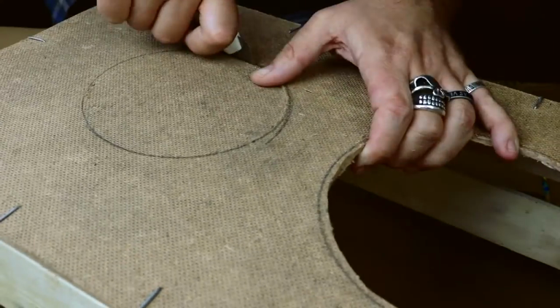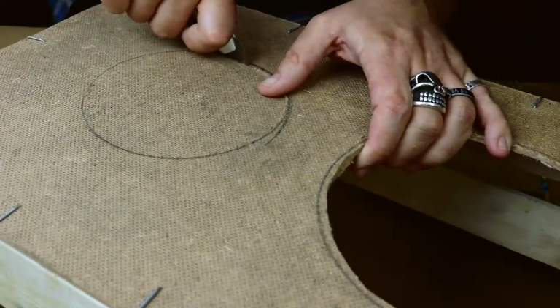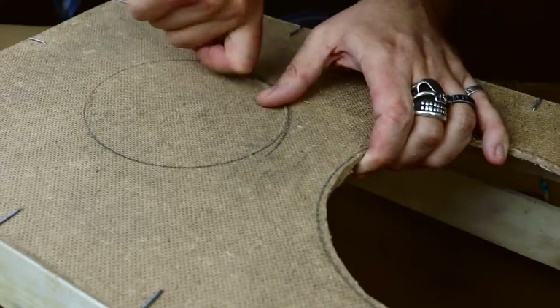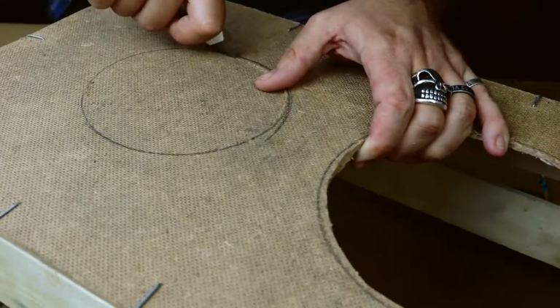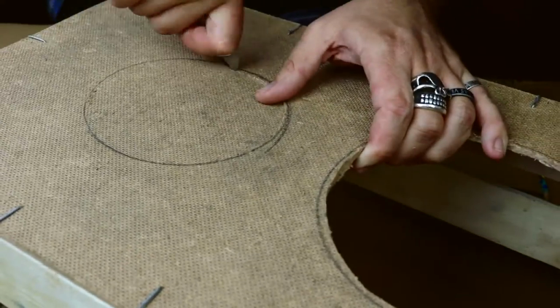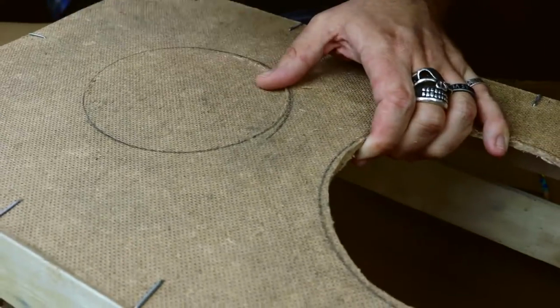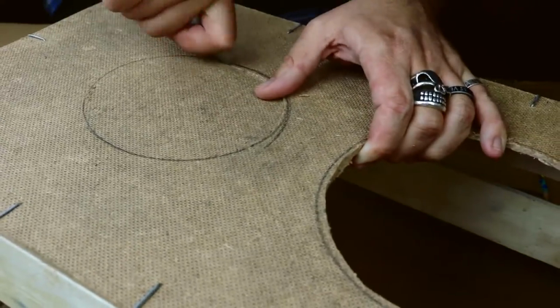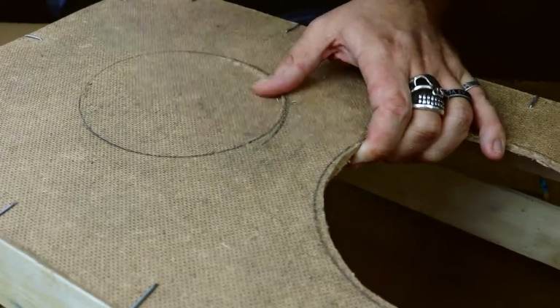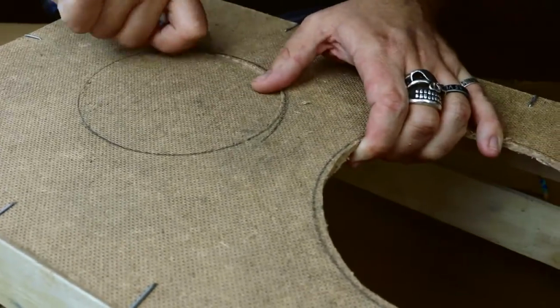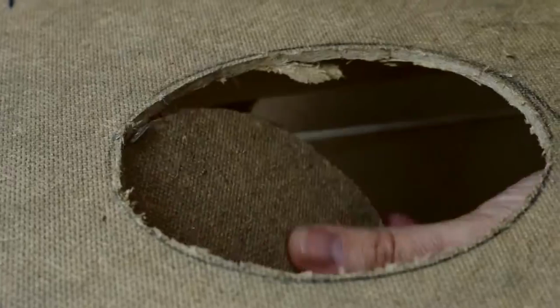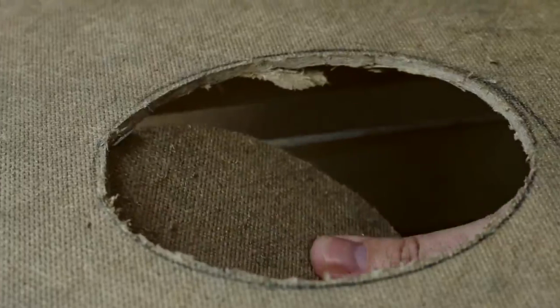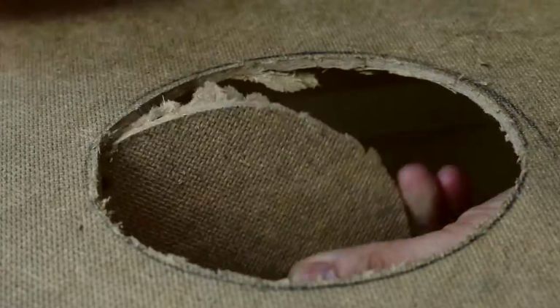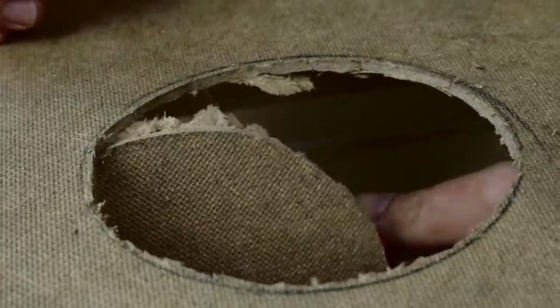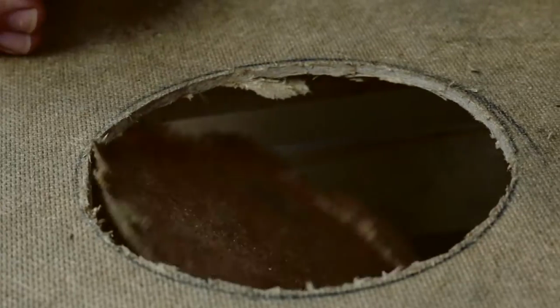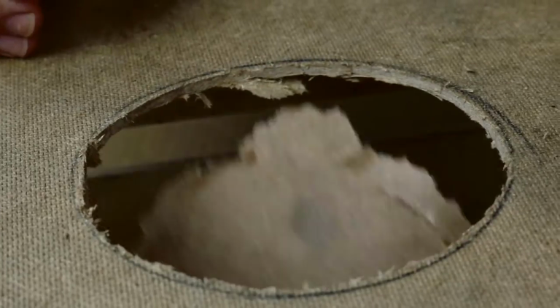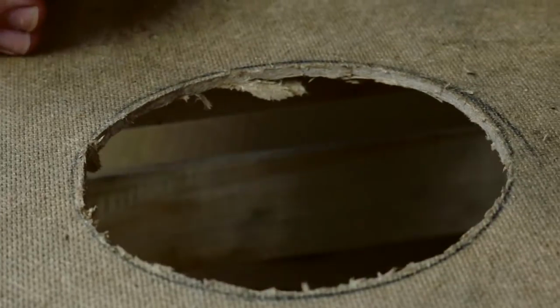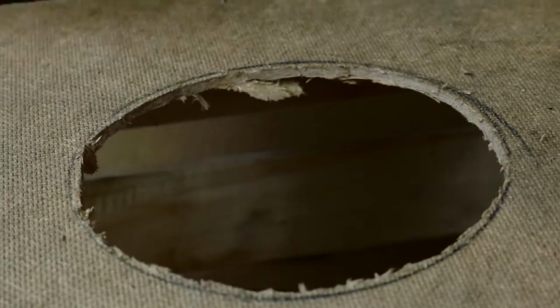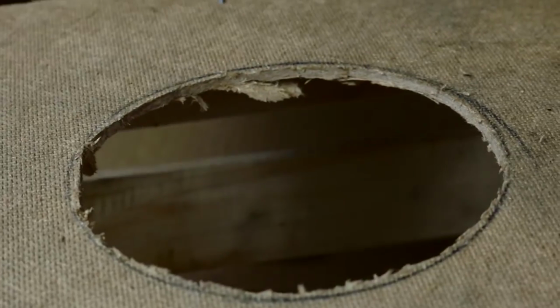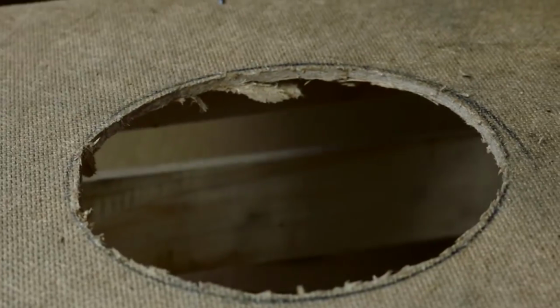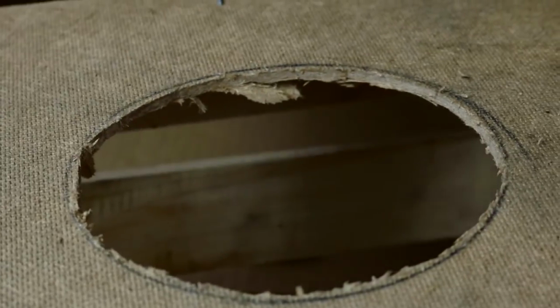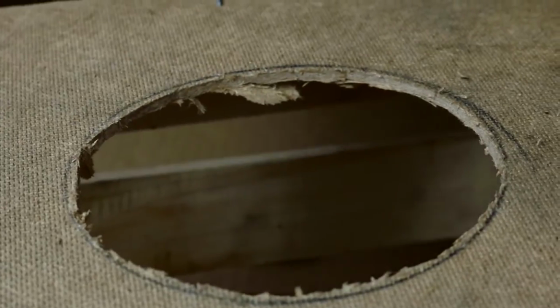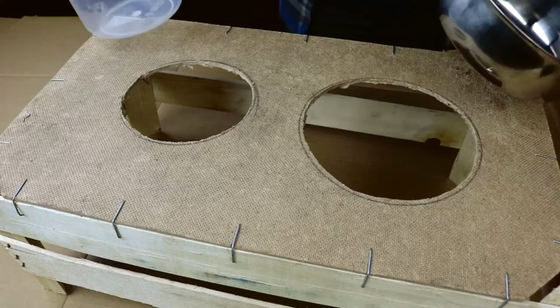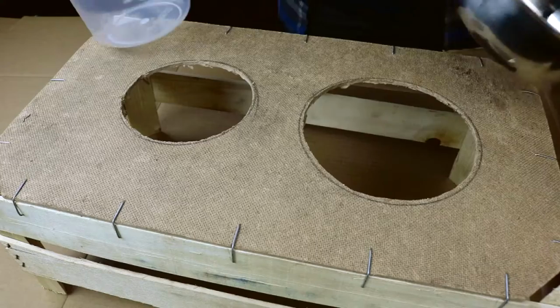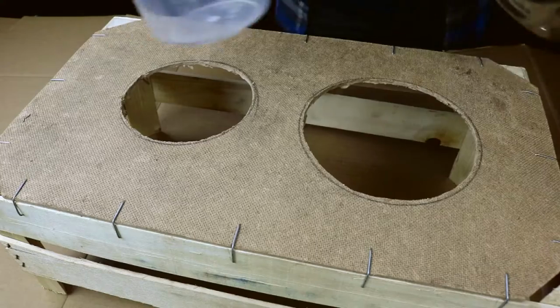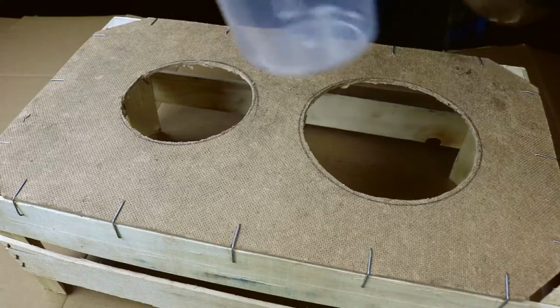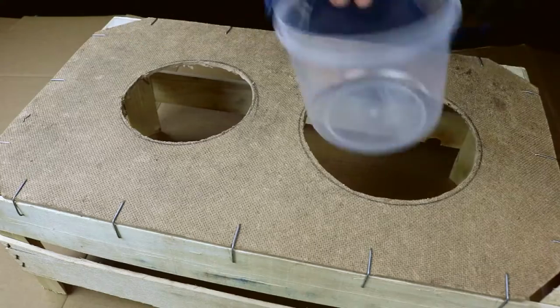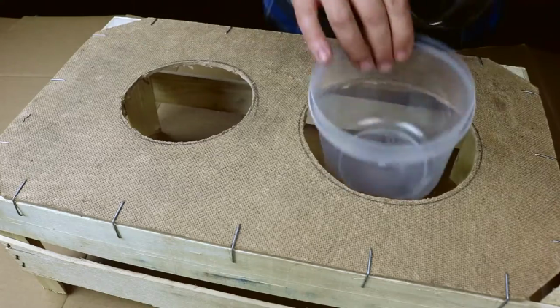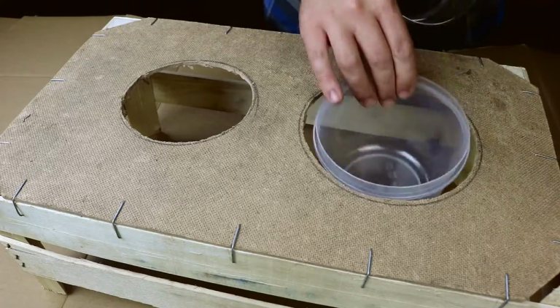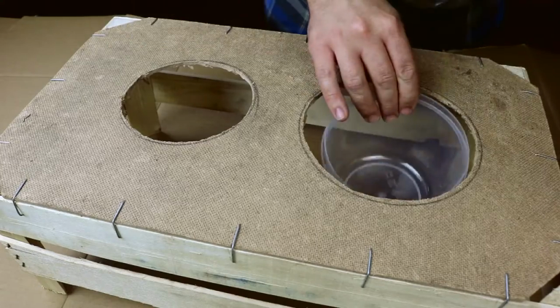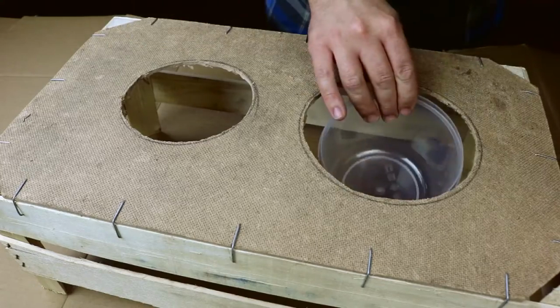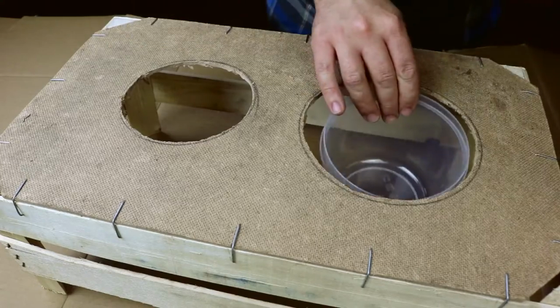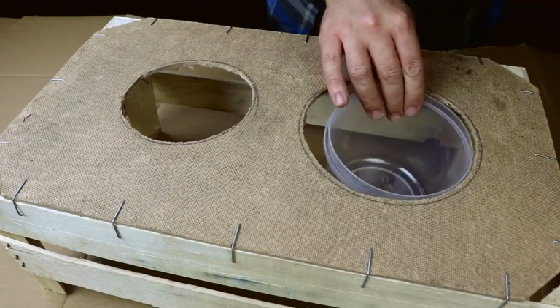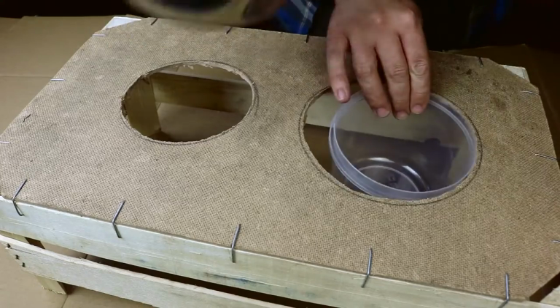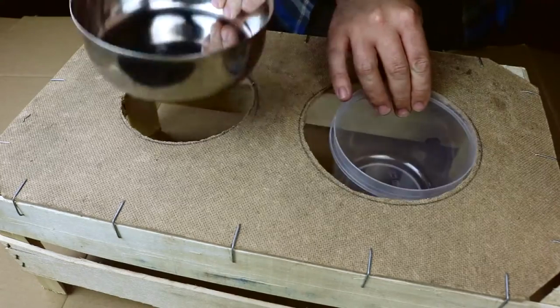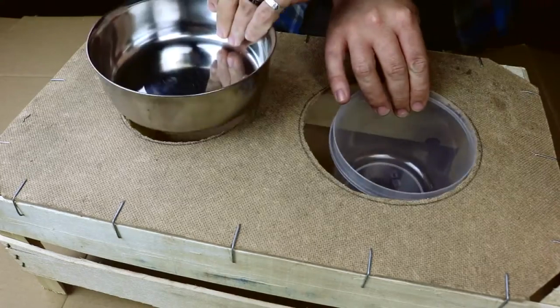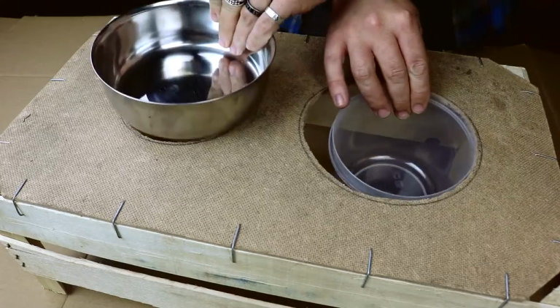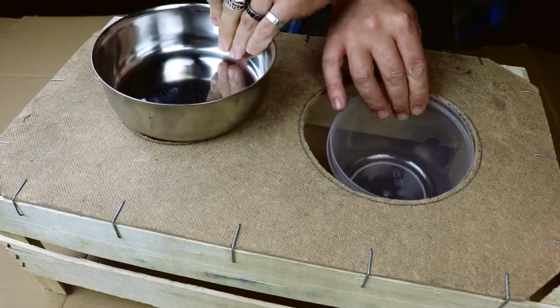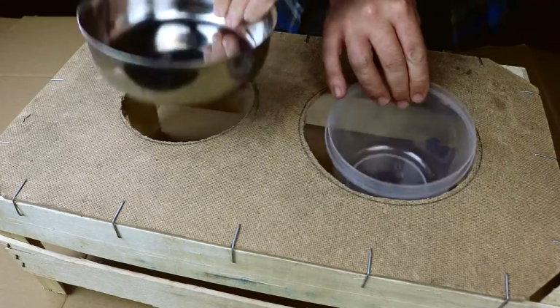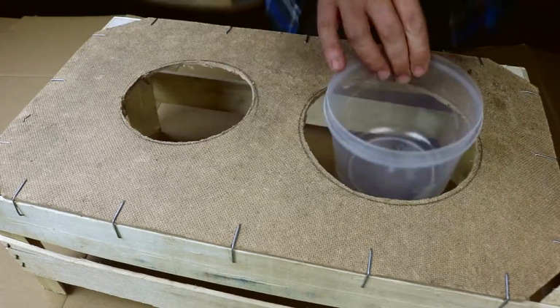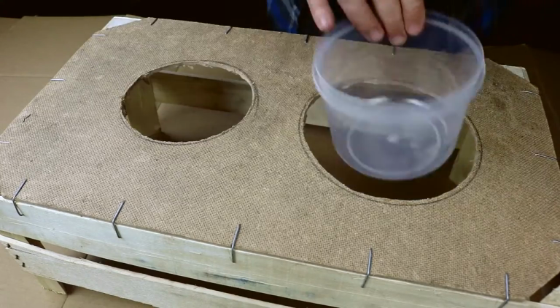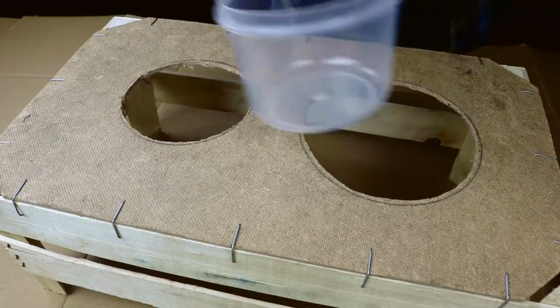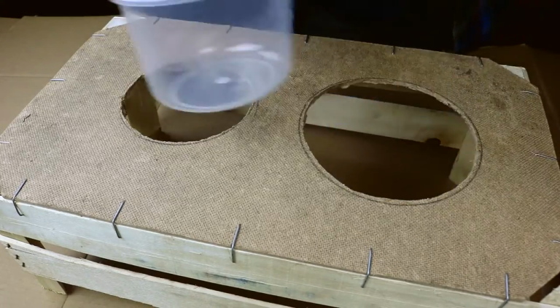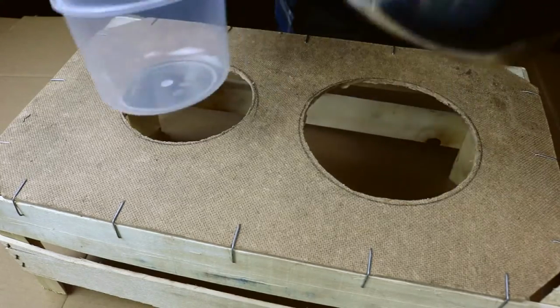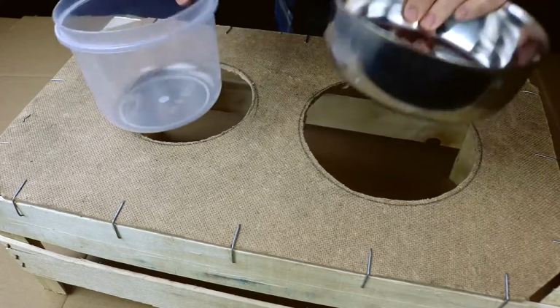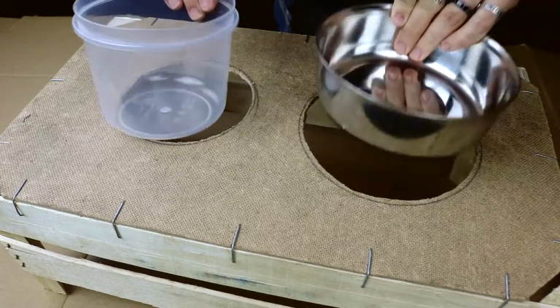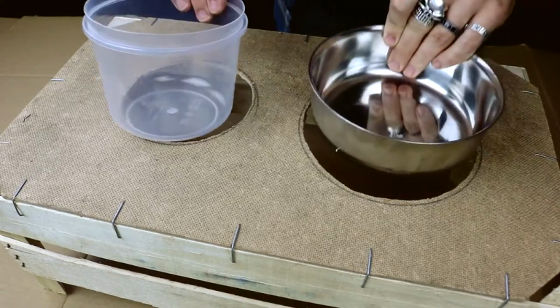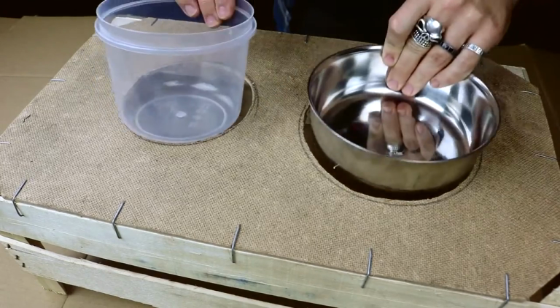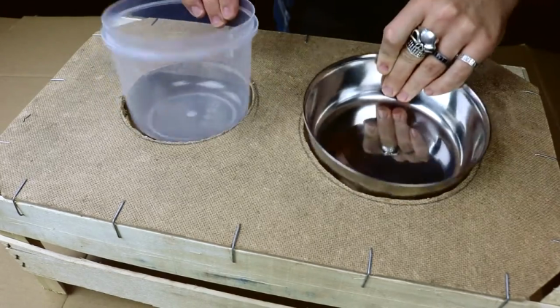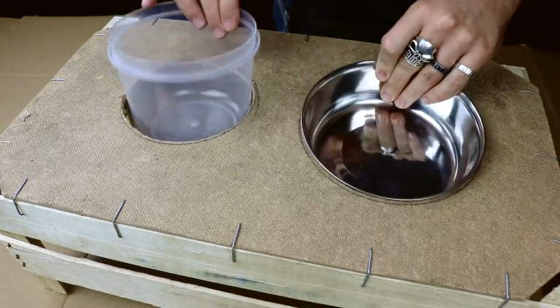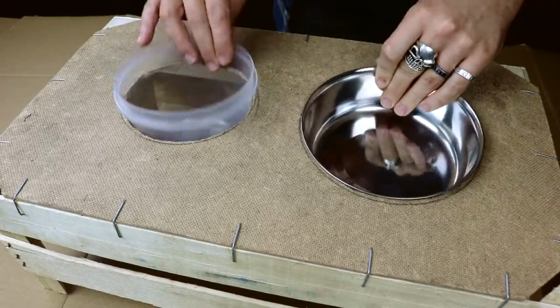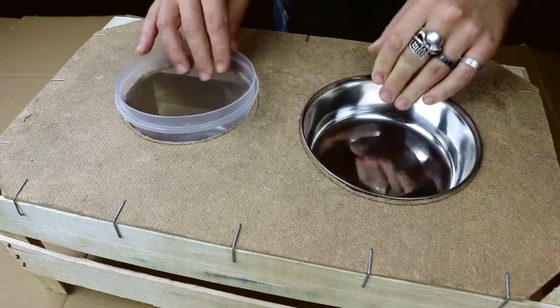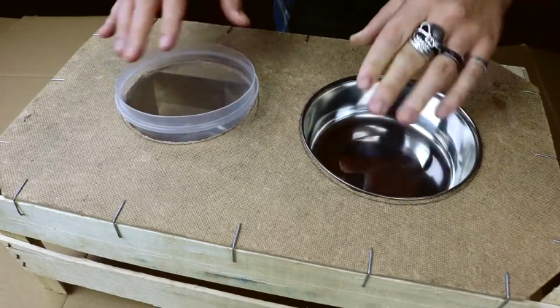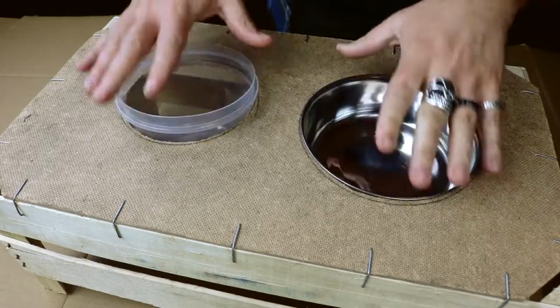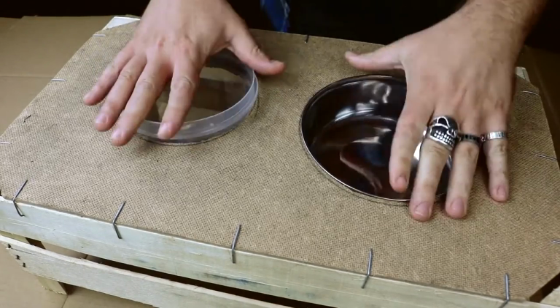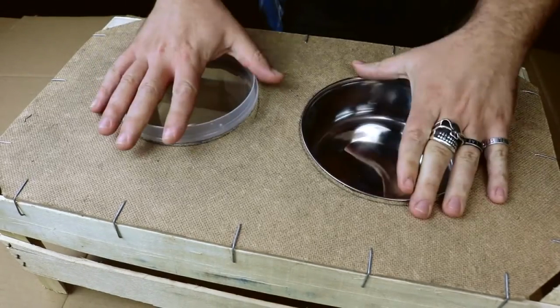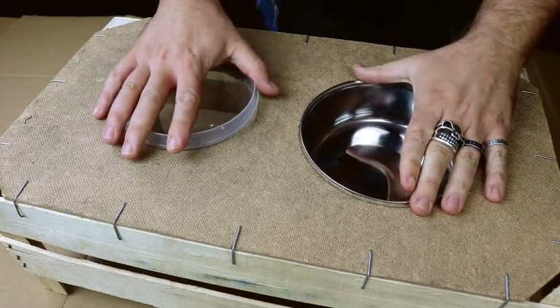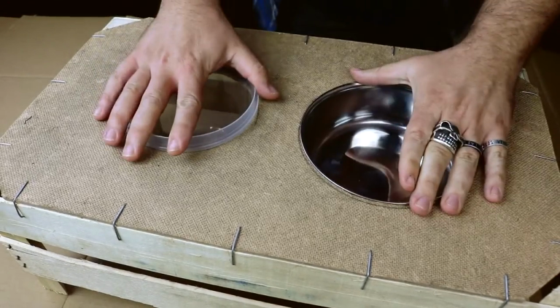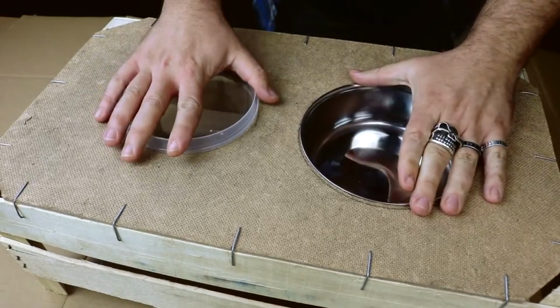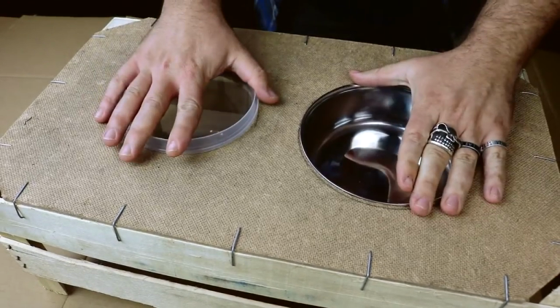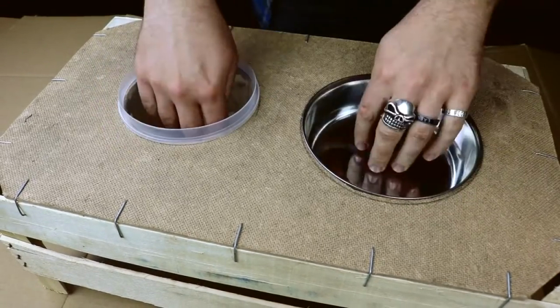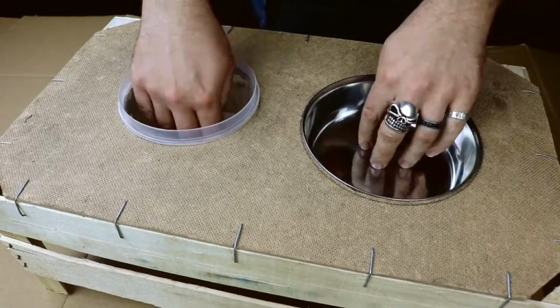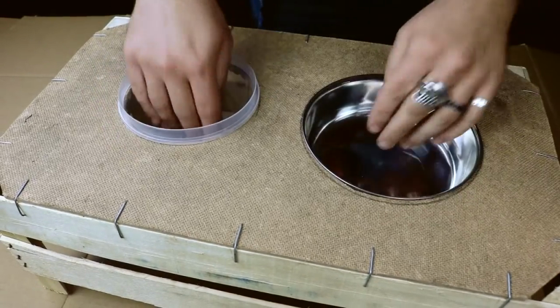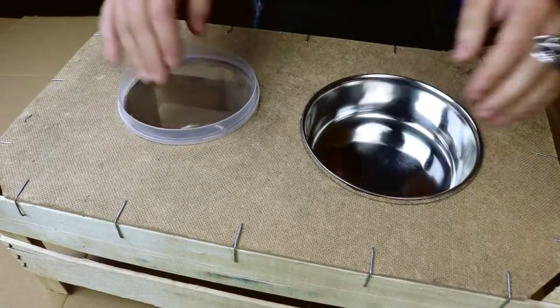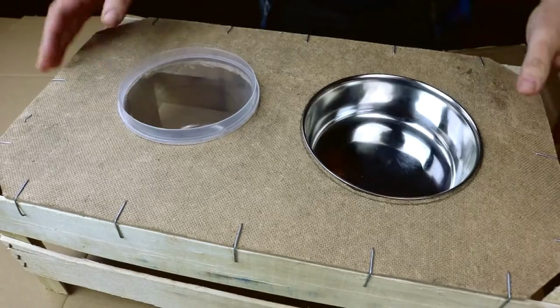Once we have the two holes, we only have to match them with the bowls. See, it looks nice.